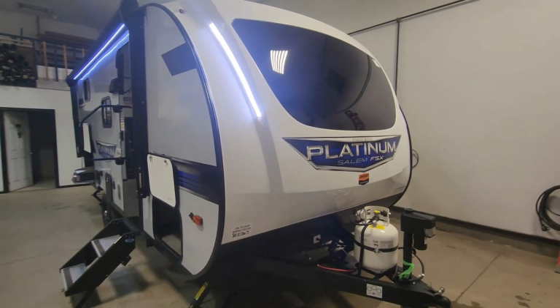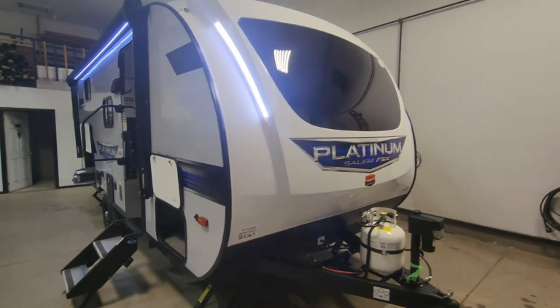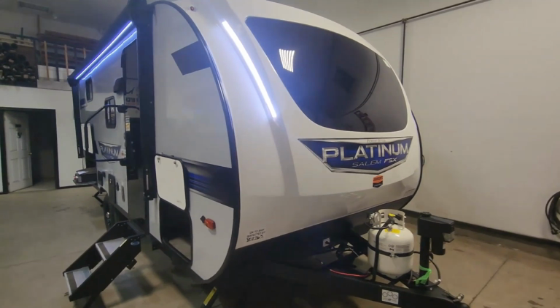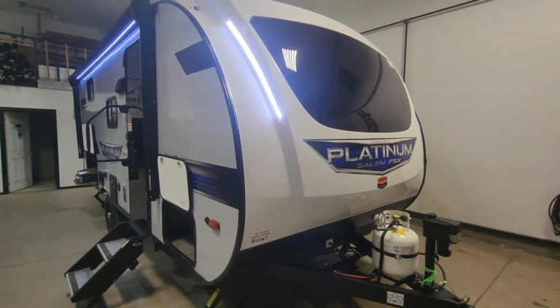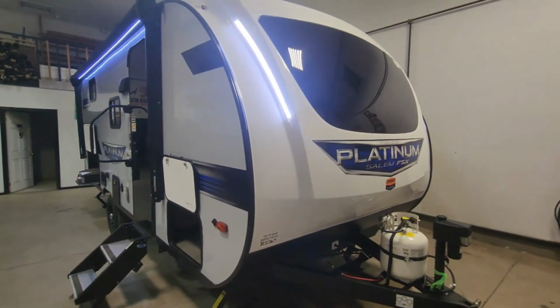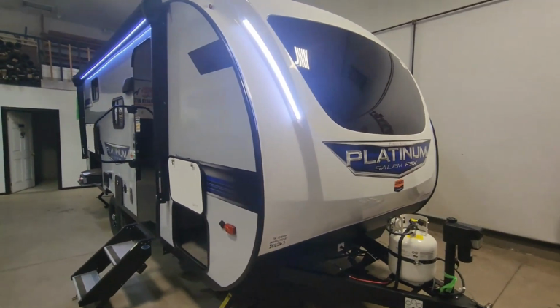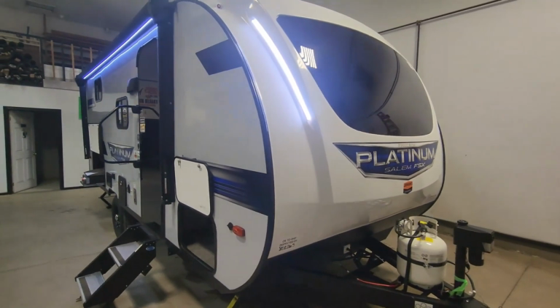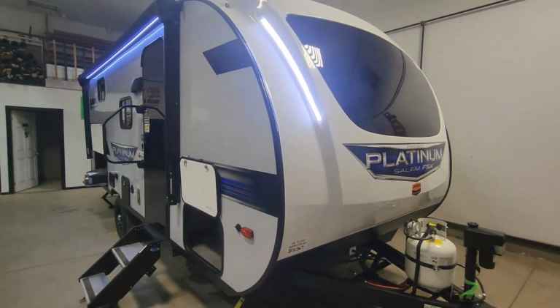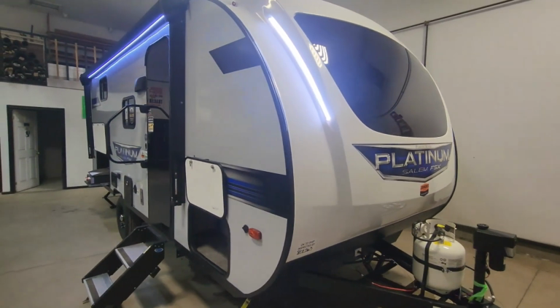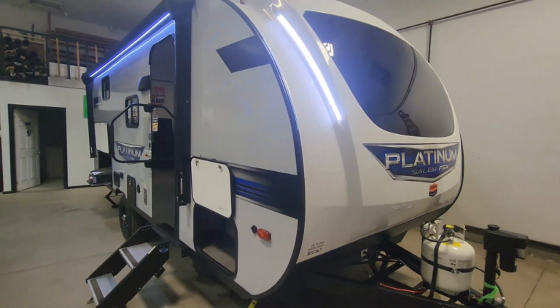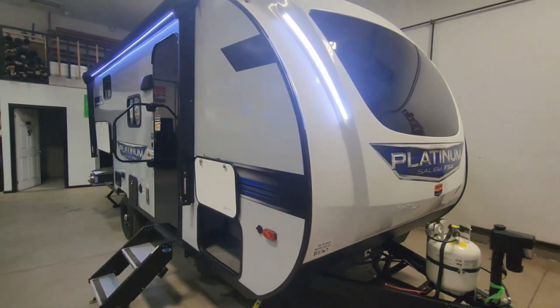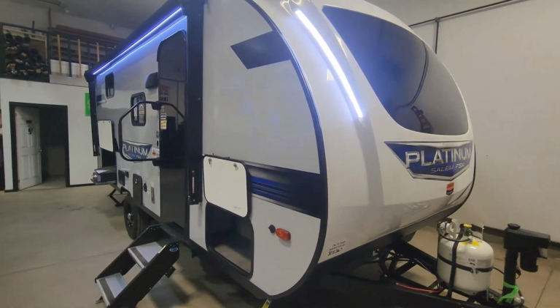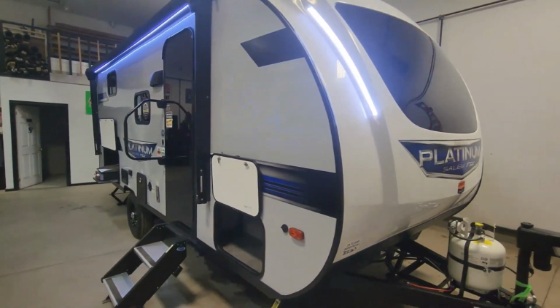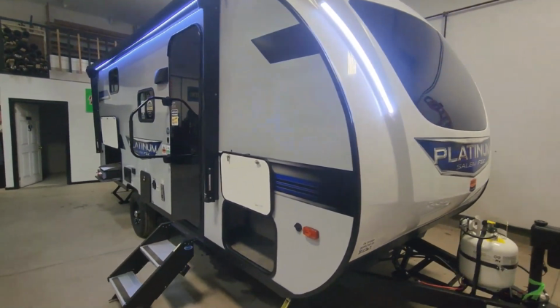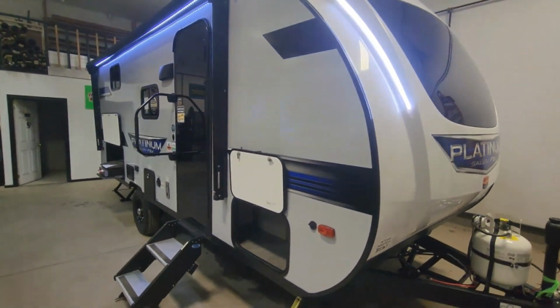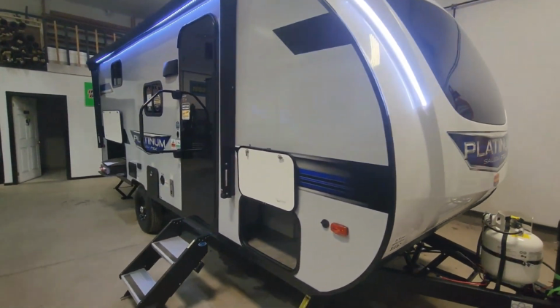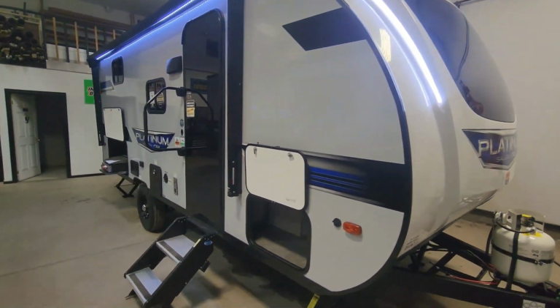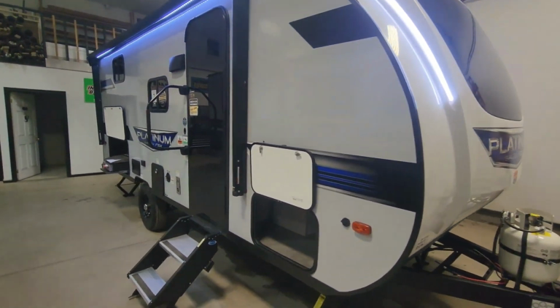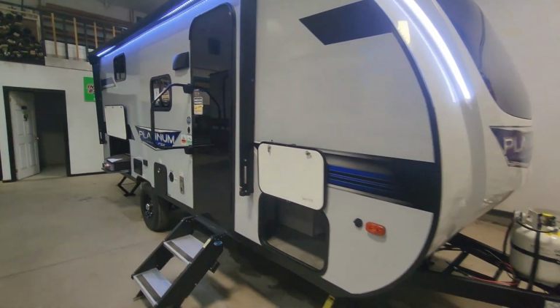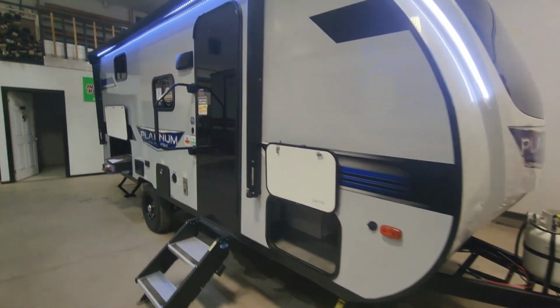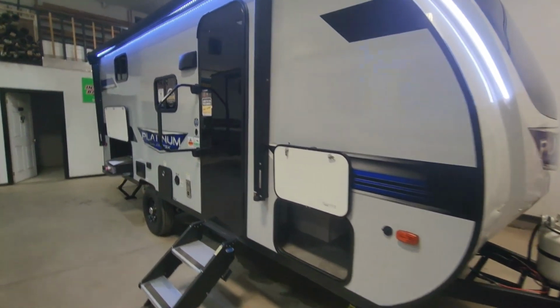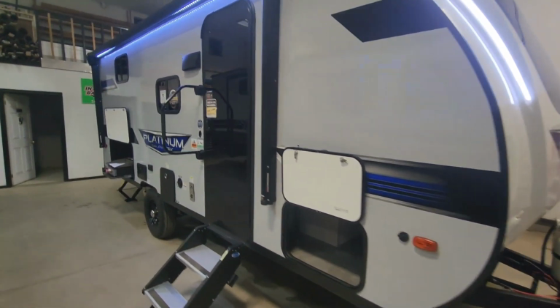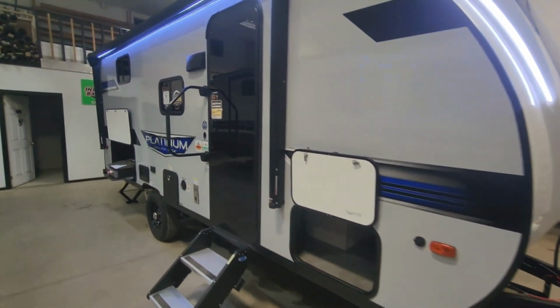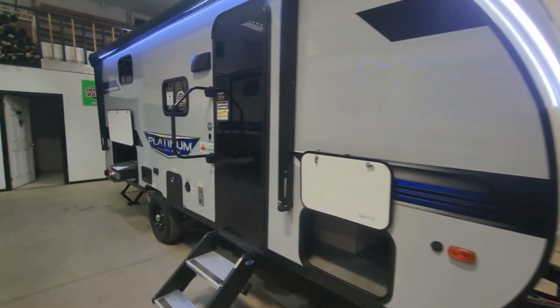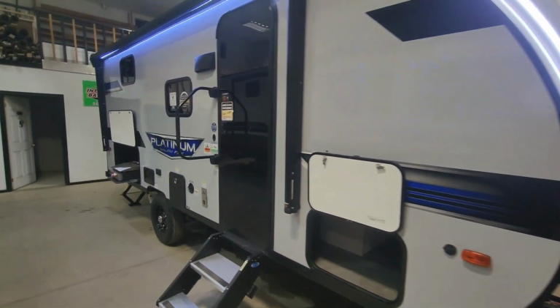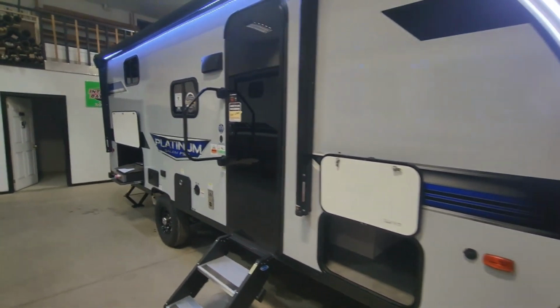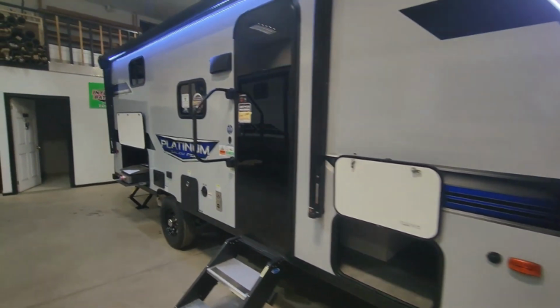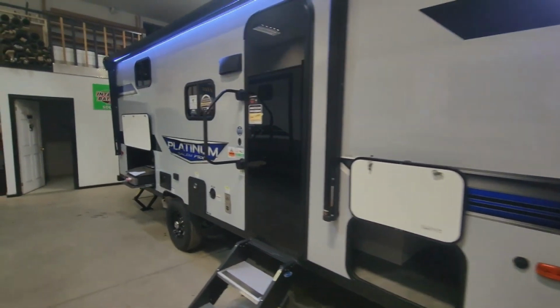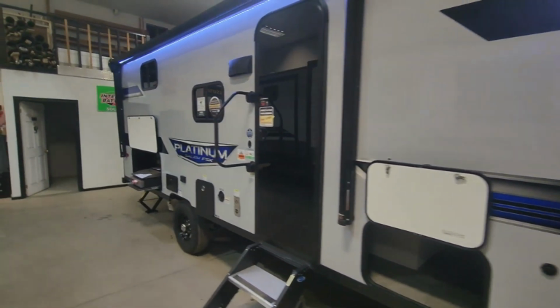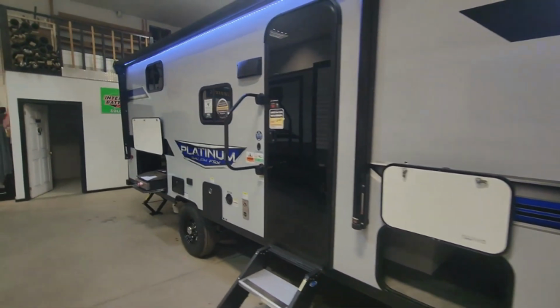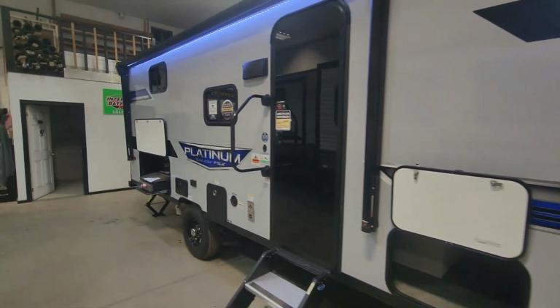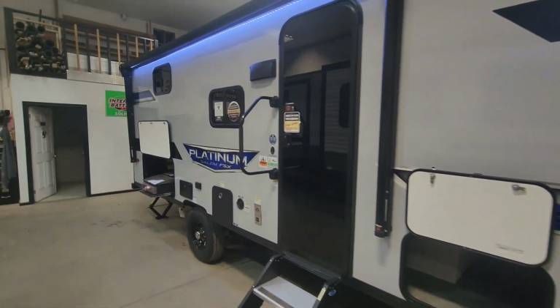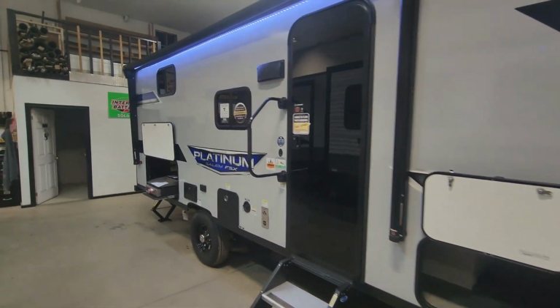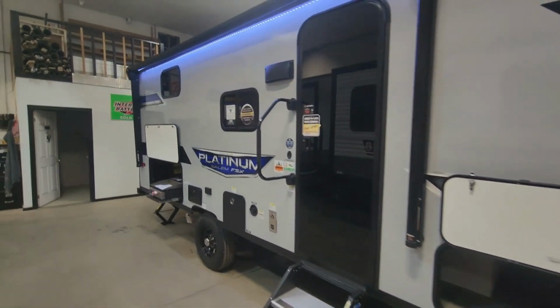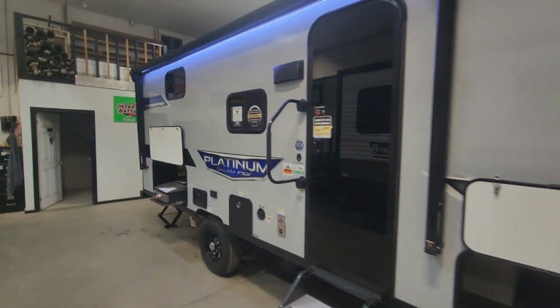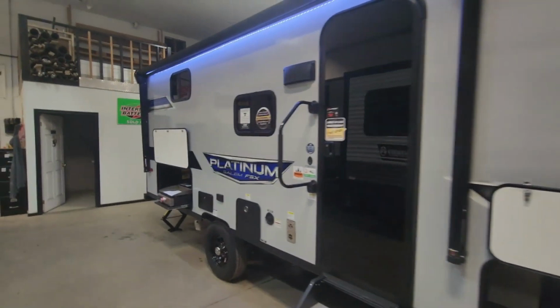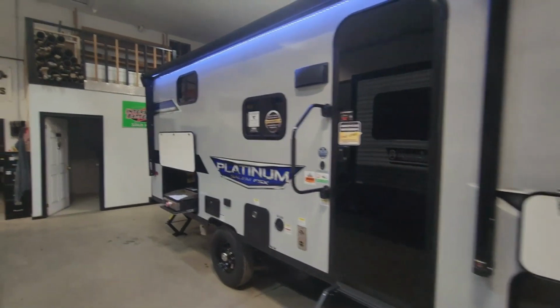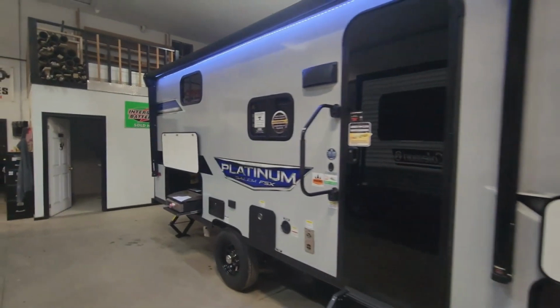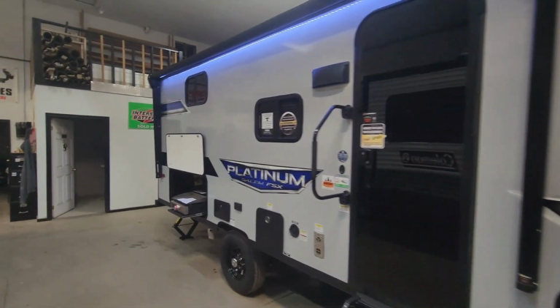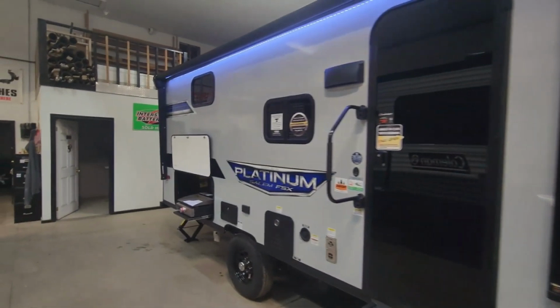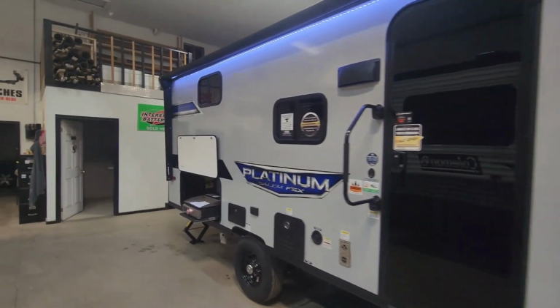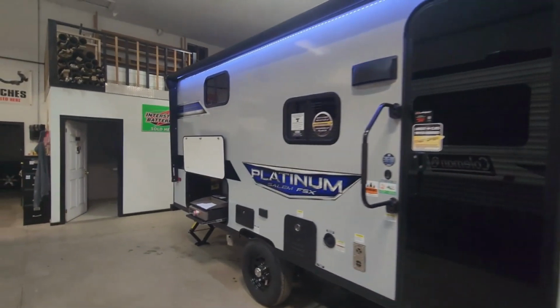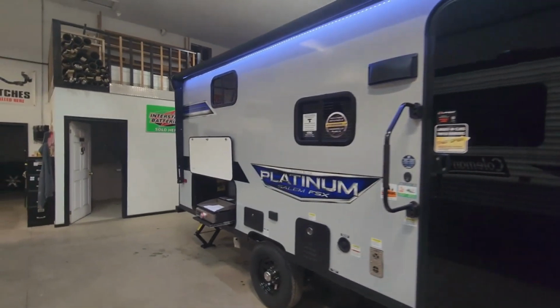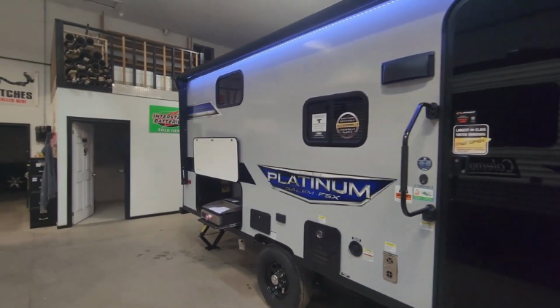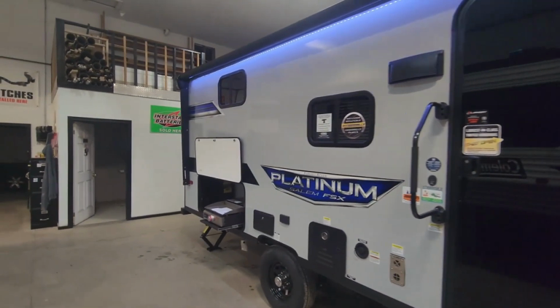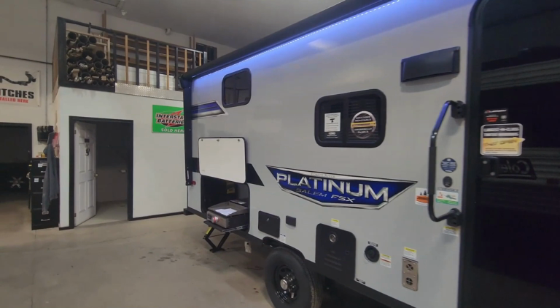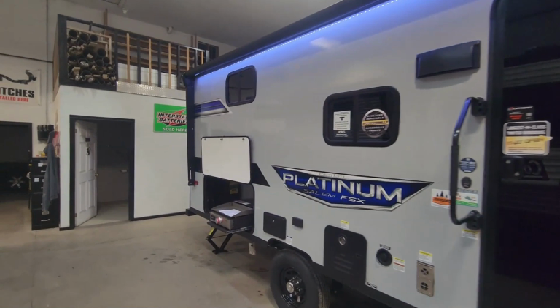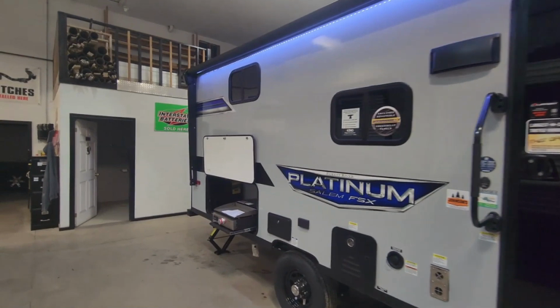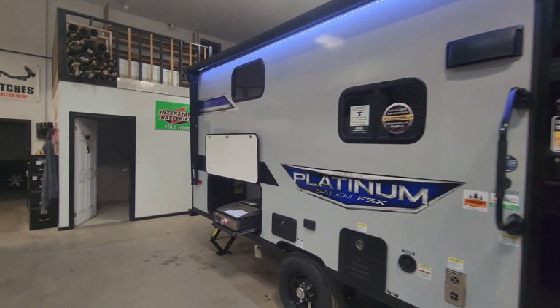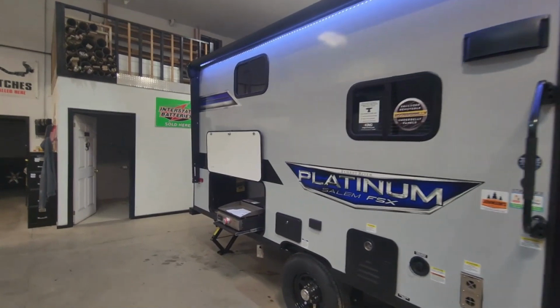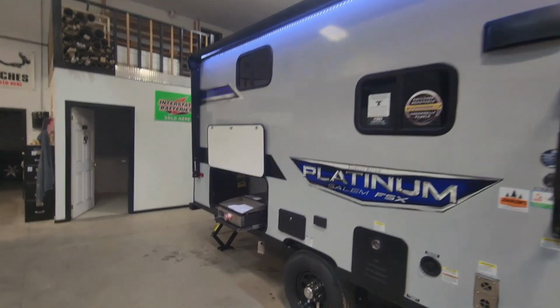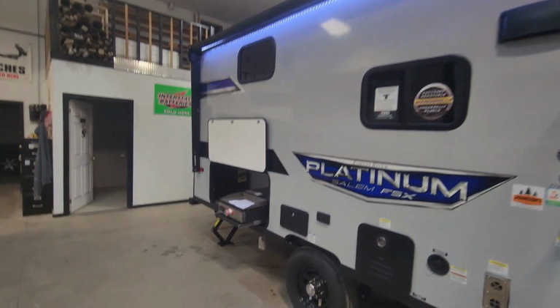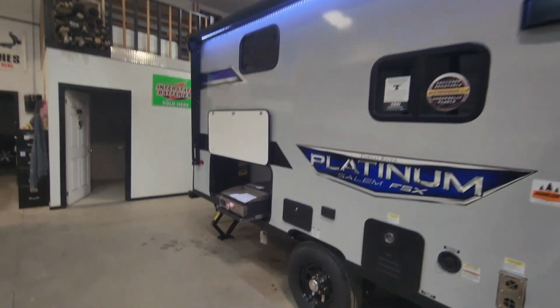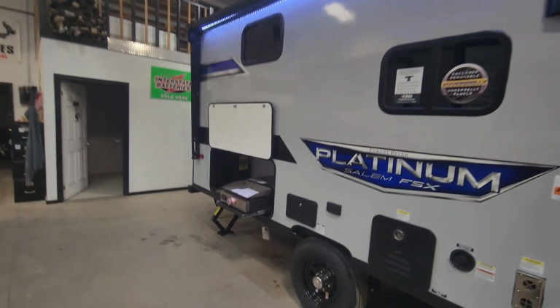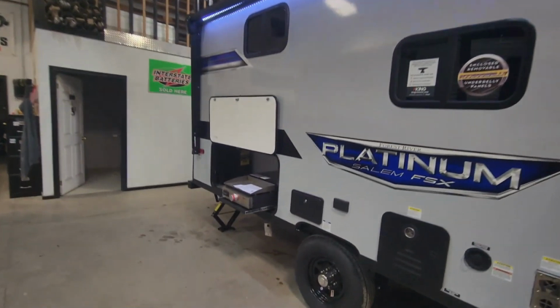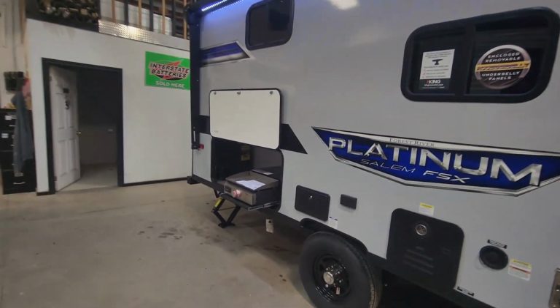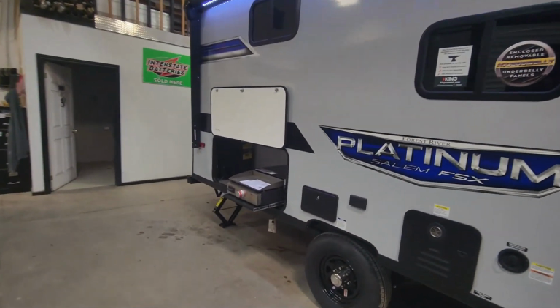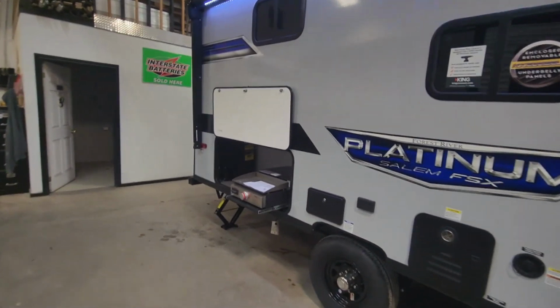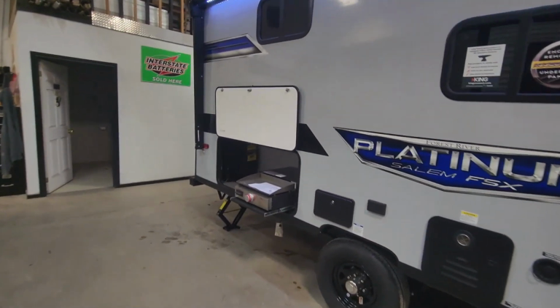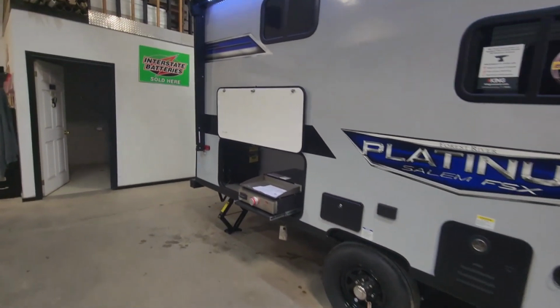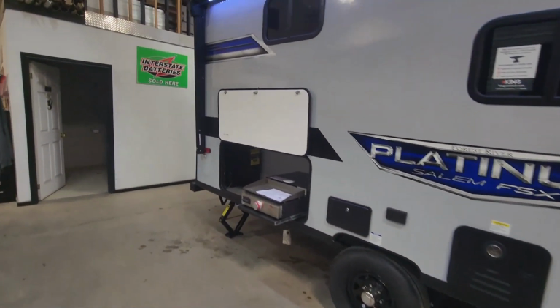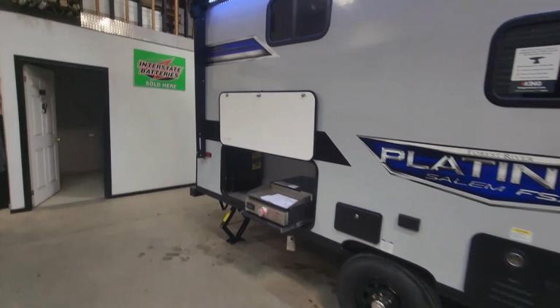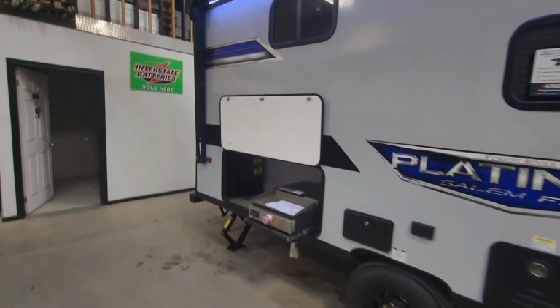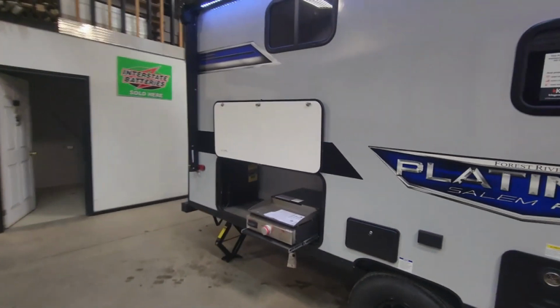With the Platinum package, you're going to get that fiberglass exterior, 200-watt solar panel on the roof, power jack up front, as well as the solid pull-down step.